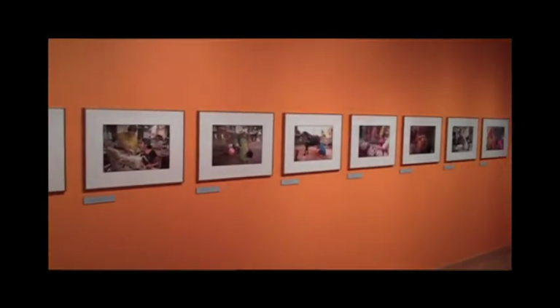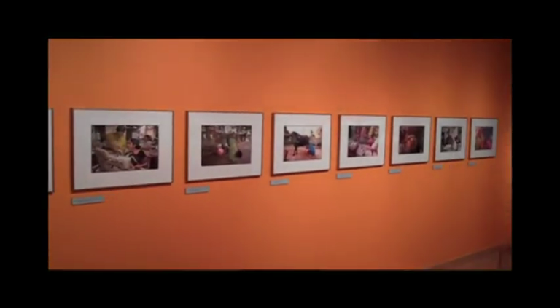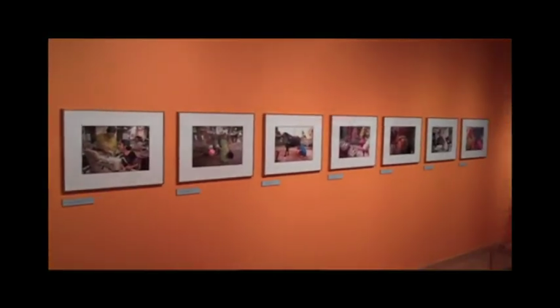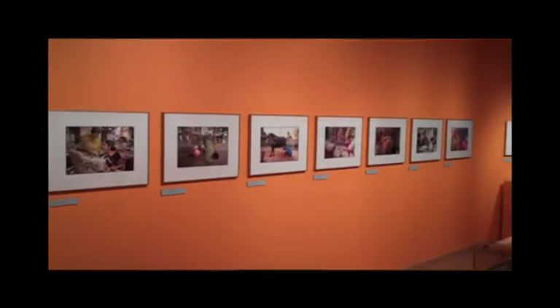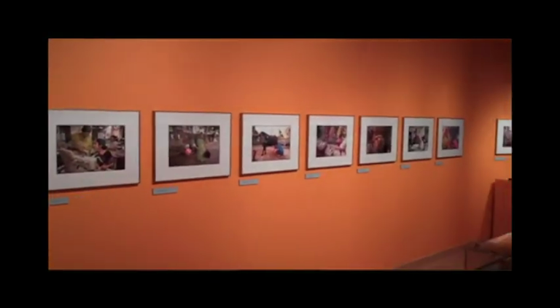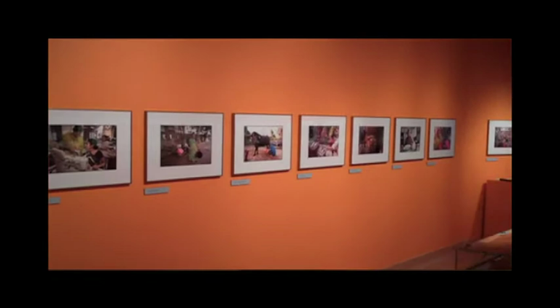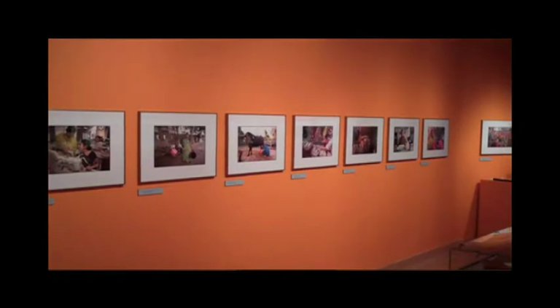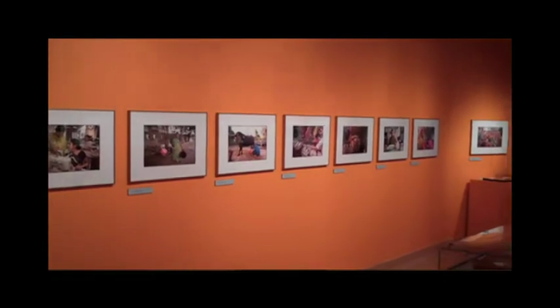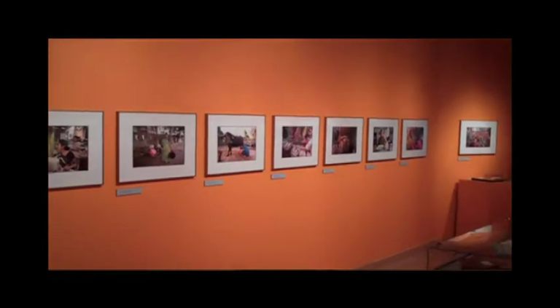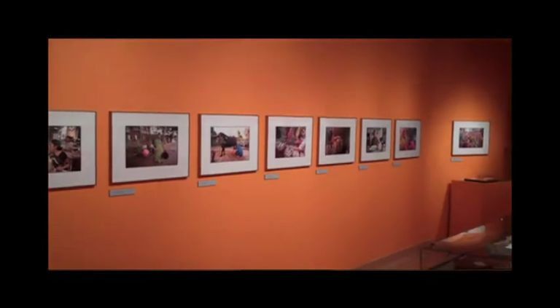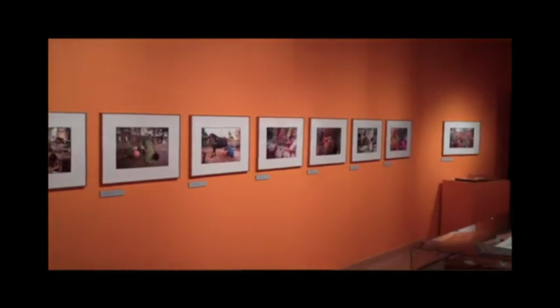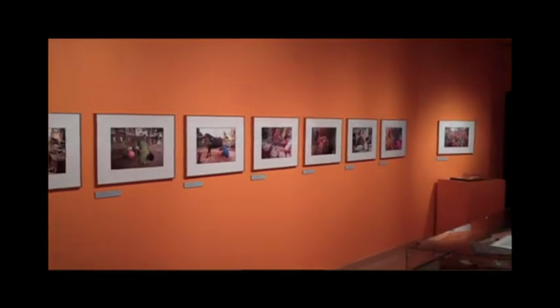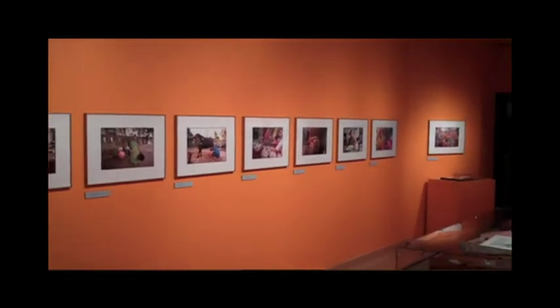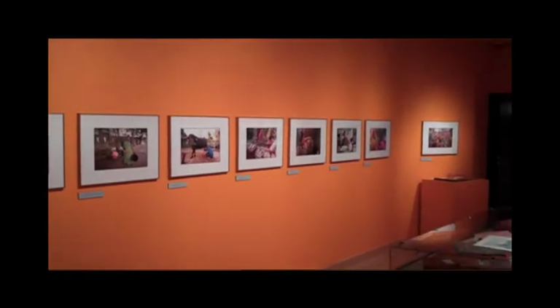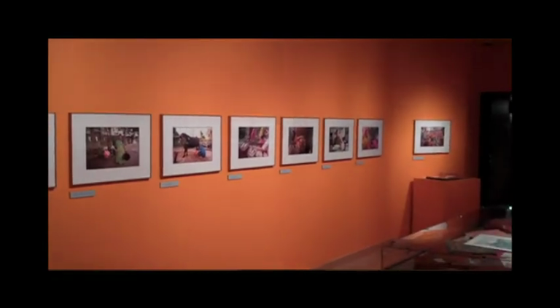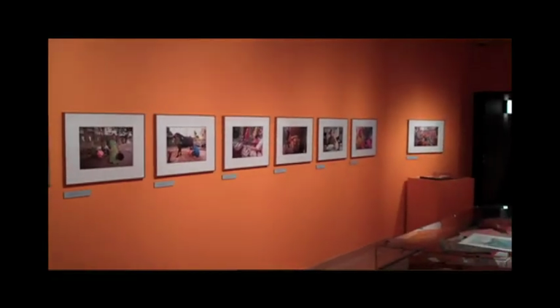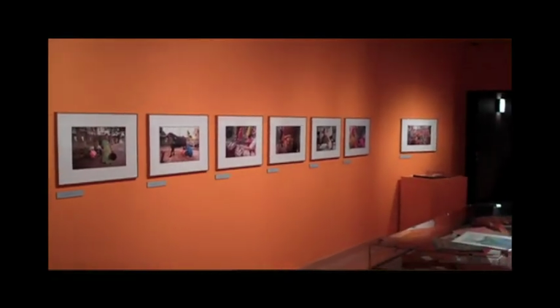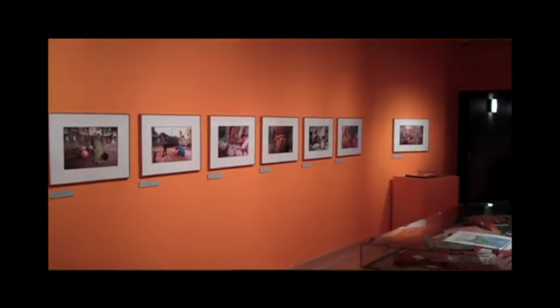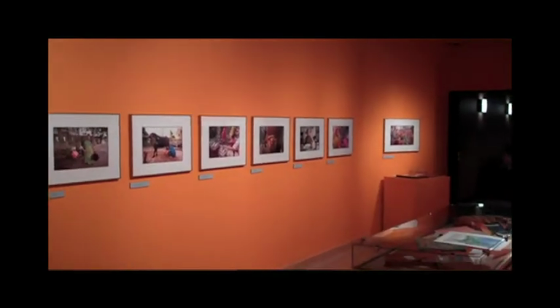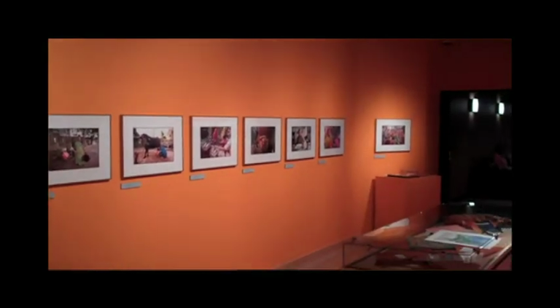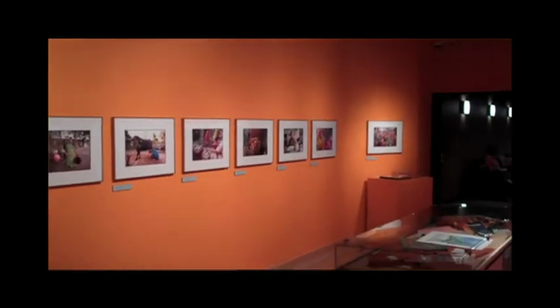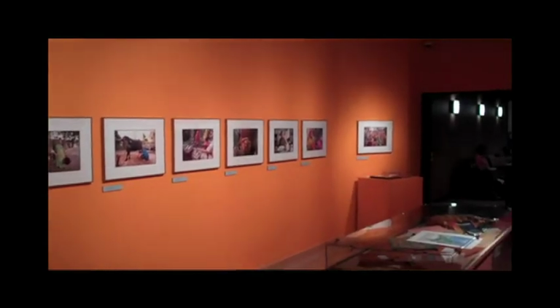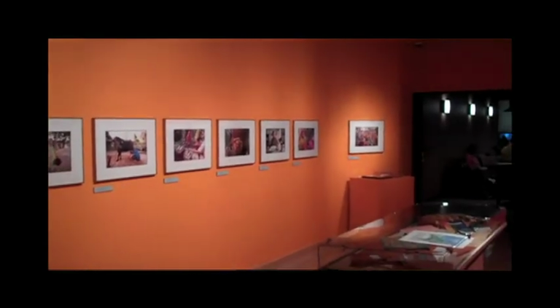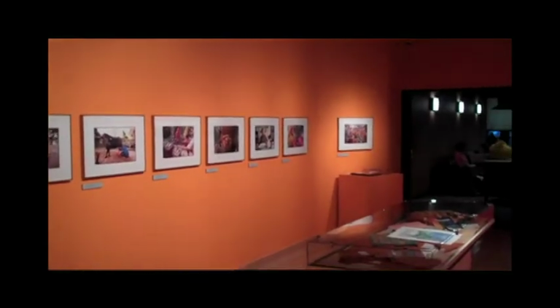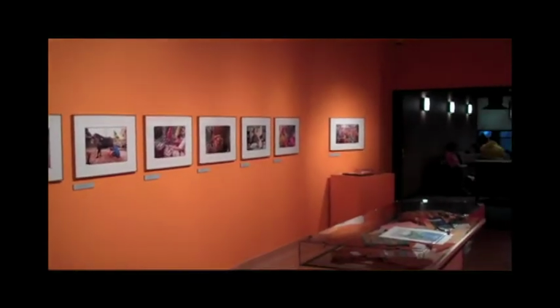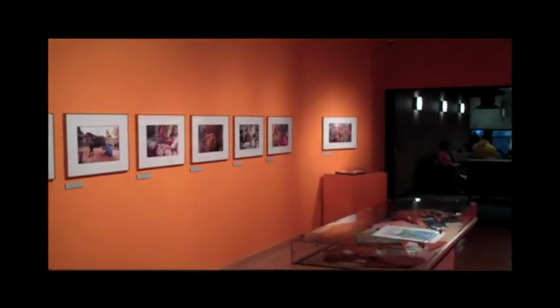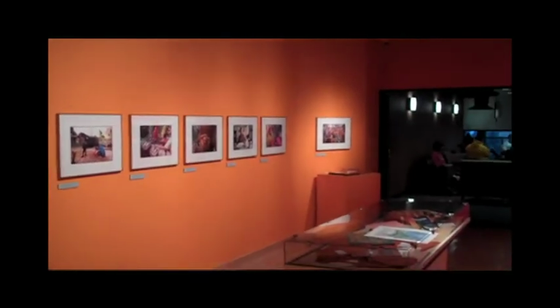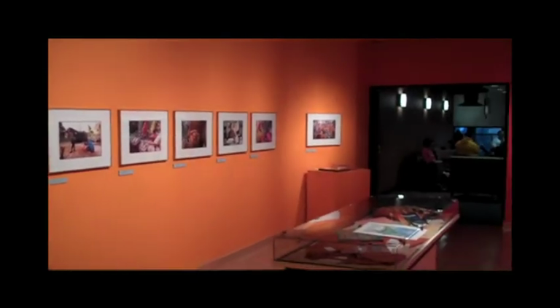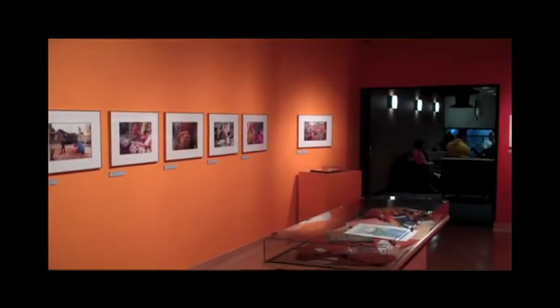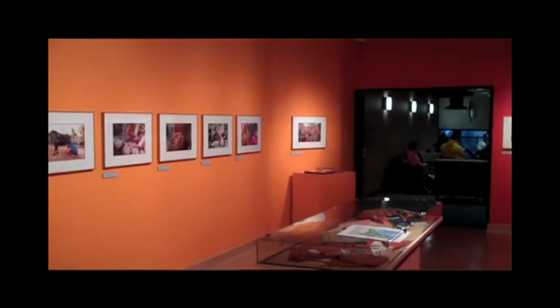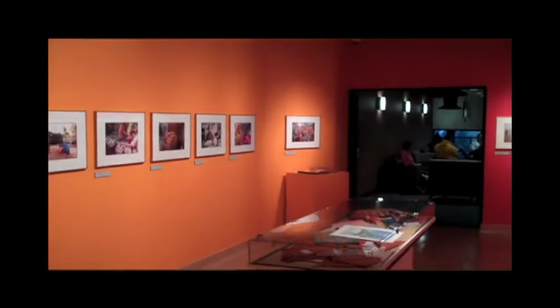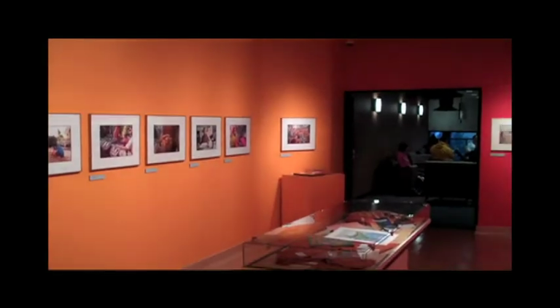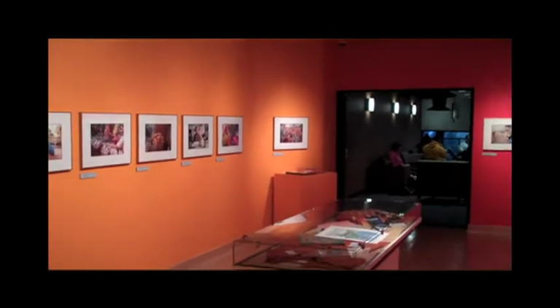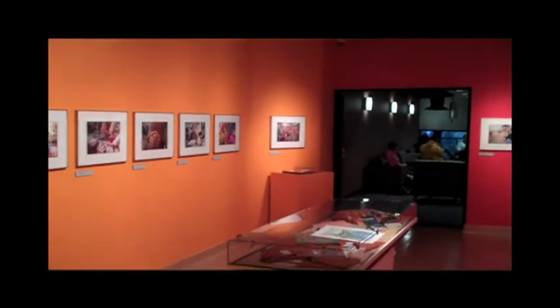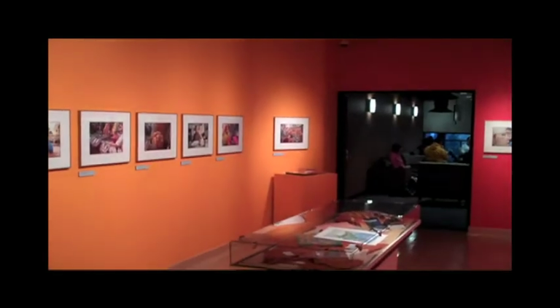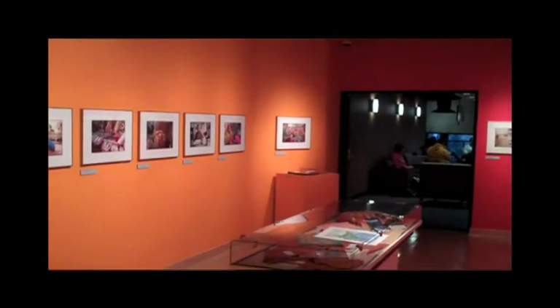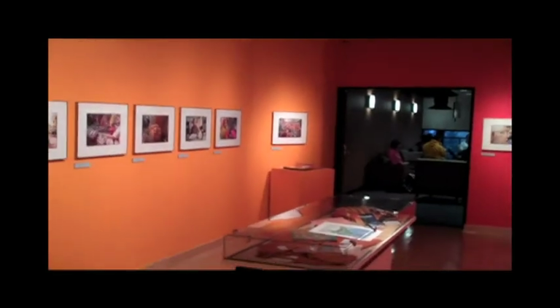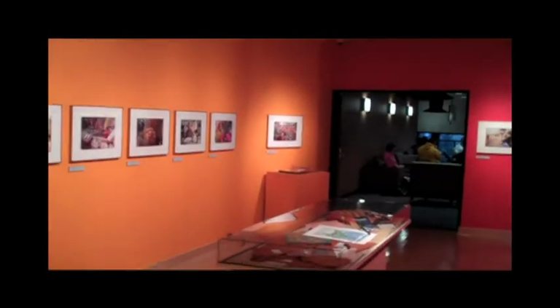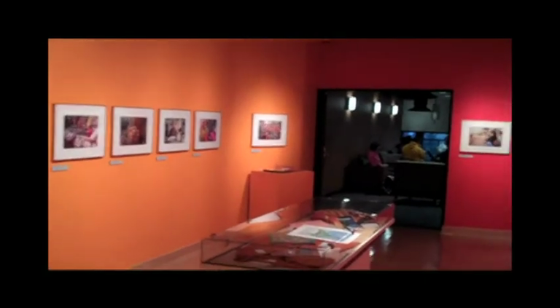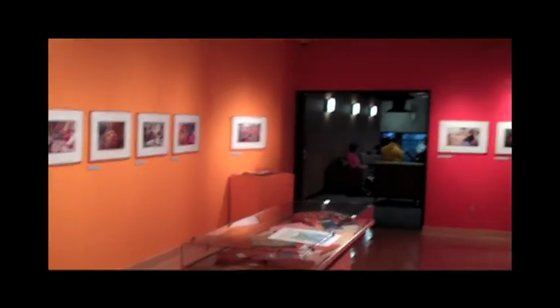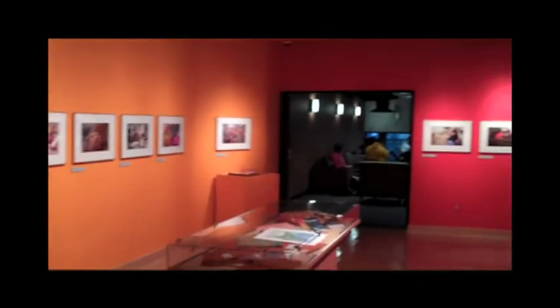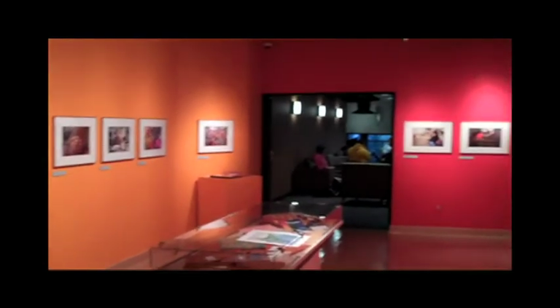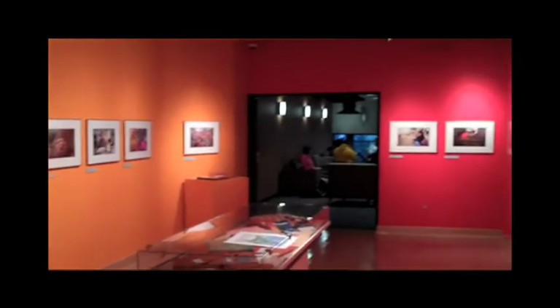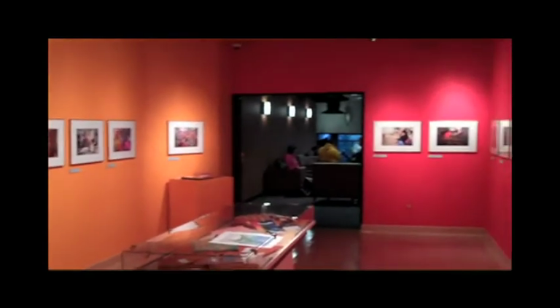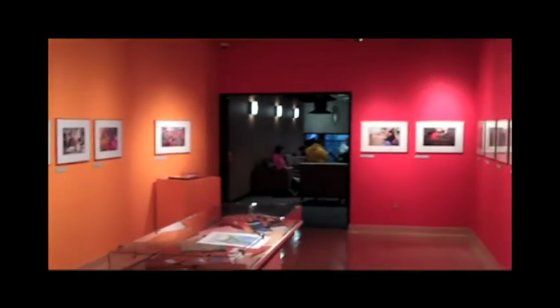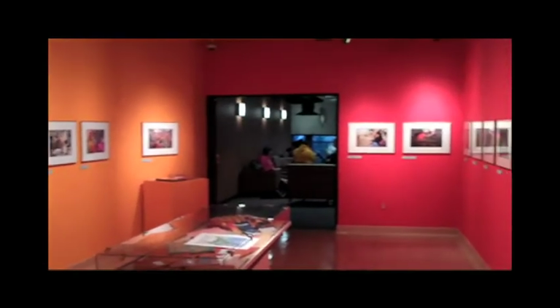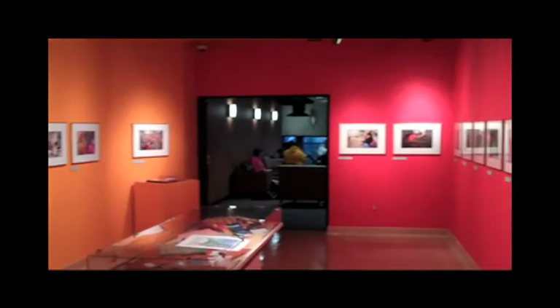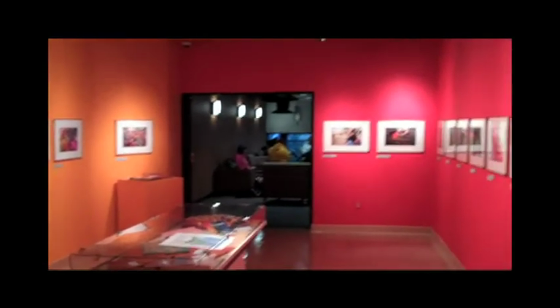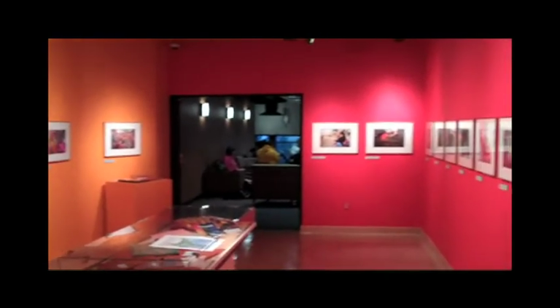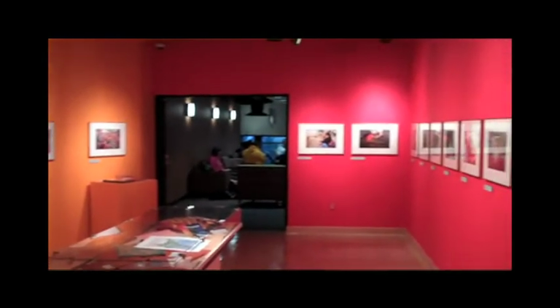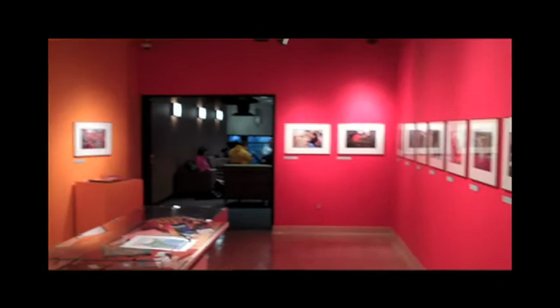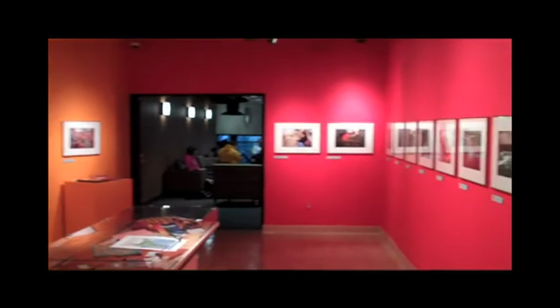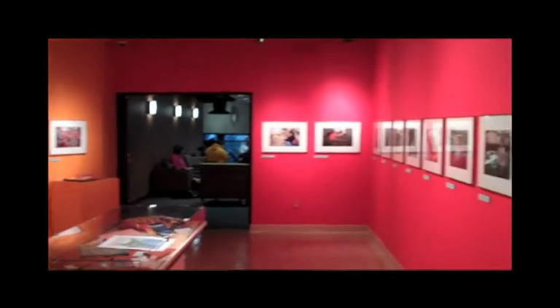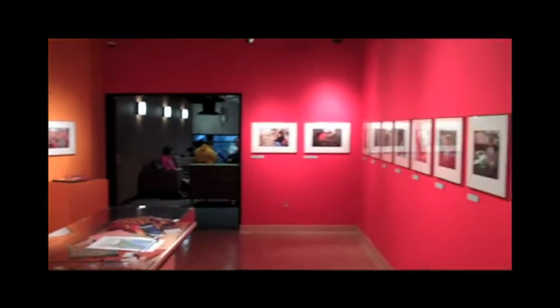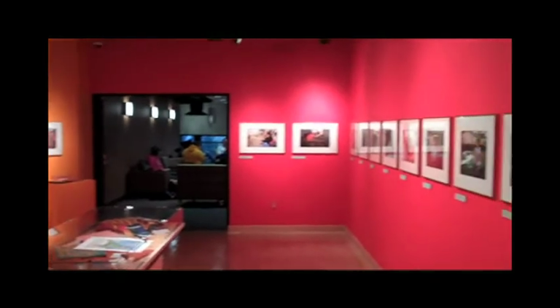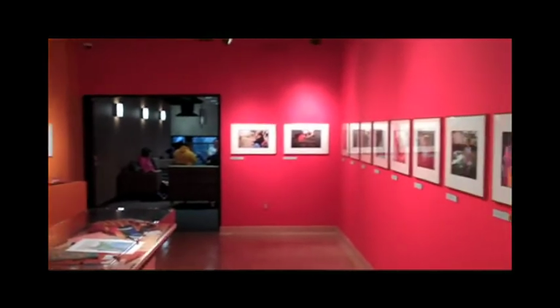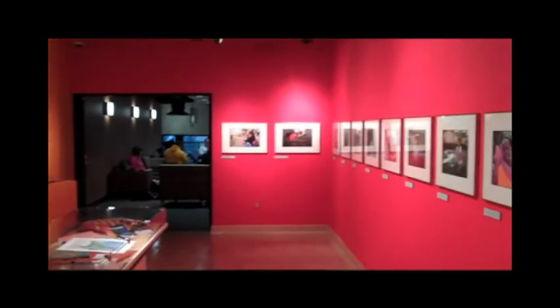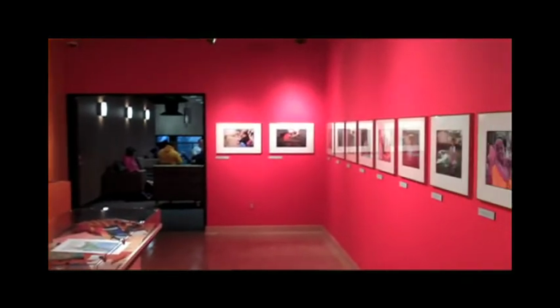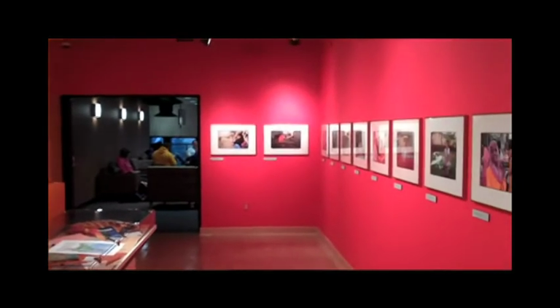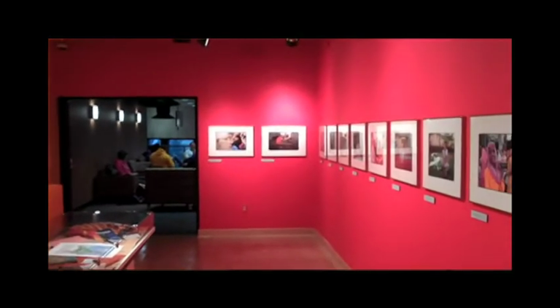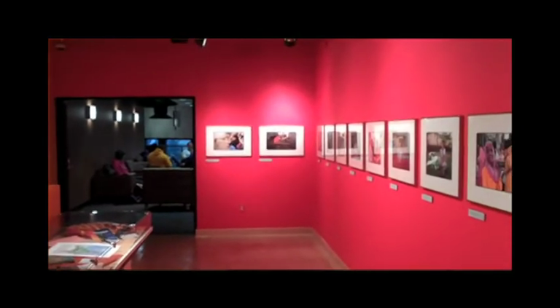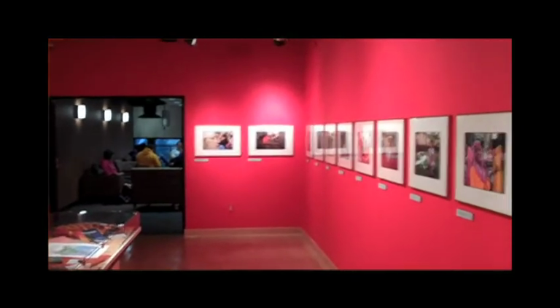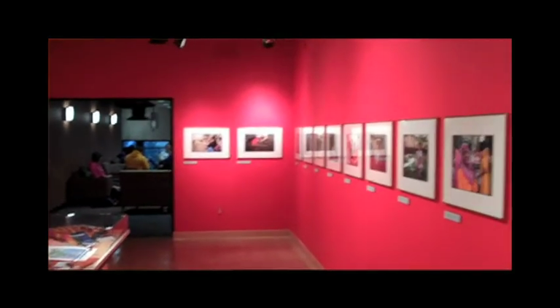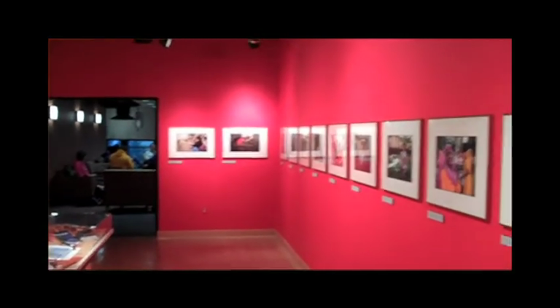Normally this gallery is white, but when I walked past it this morning, I was just shocked to see this bold, vibrant color.